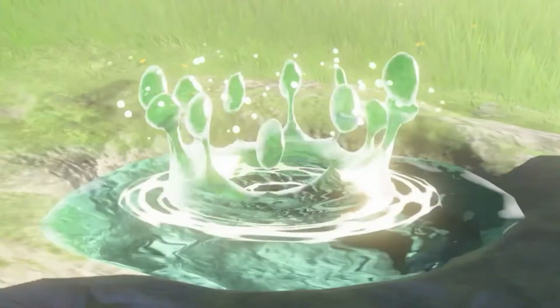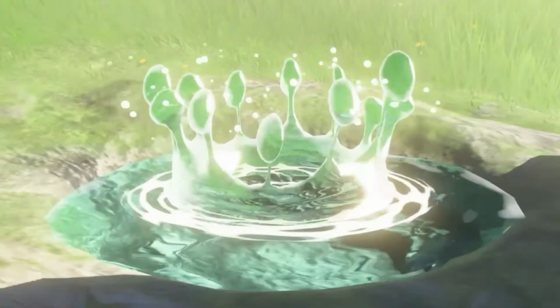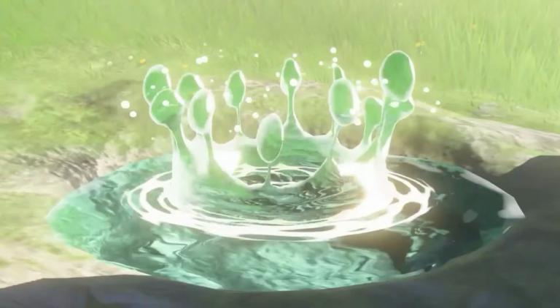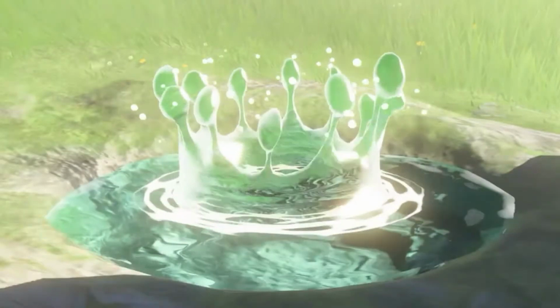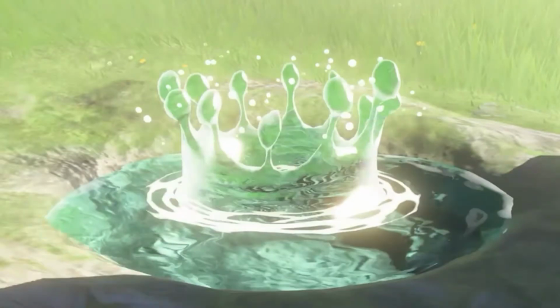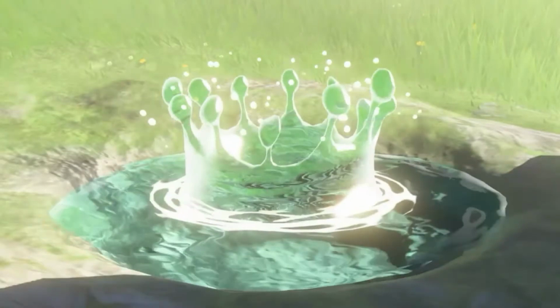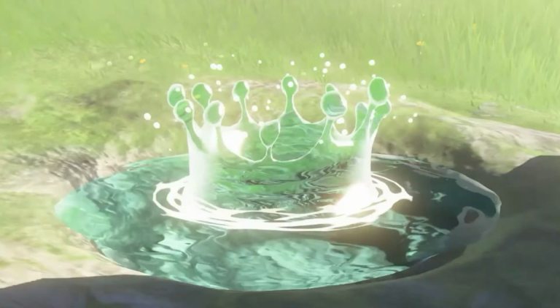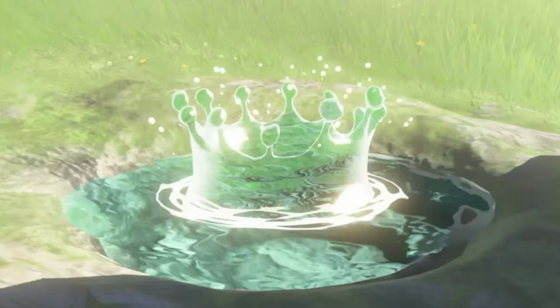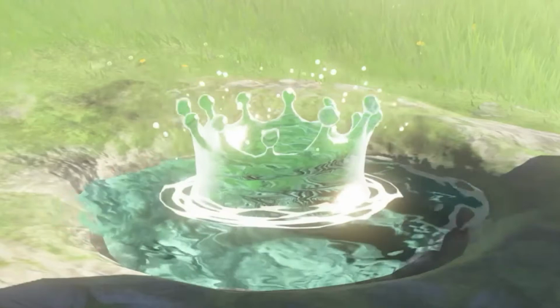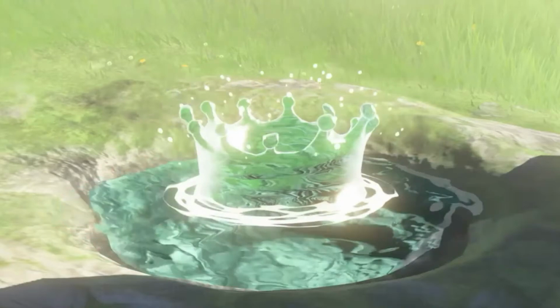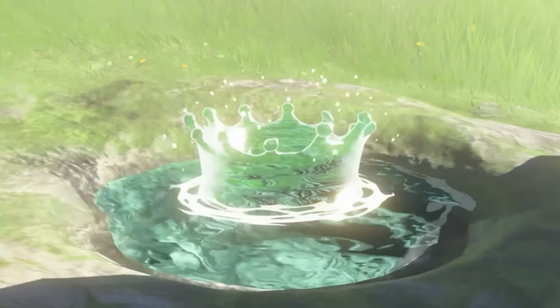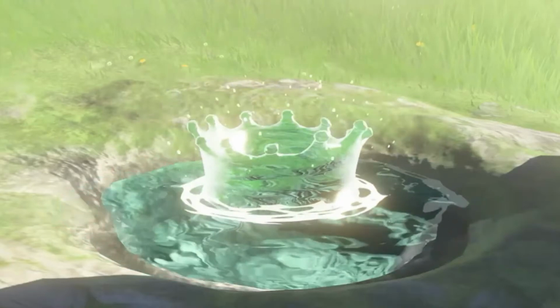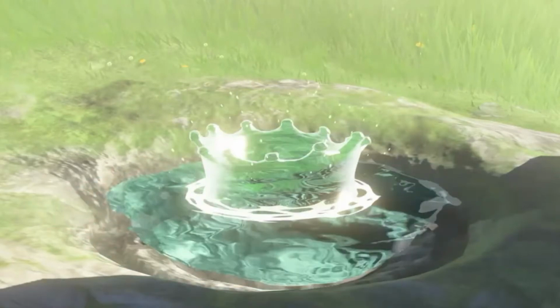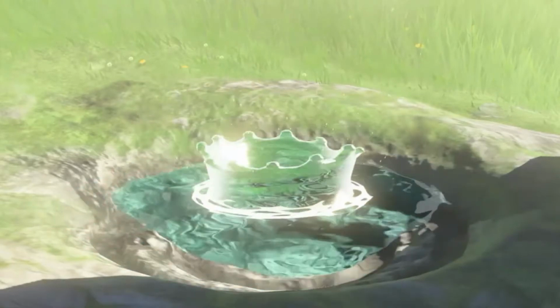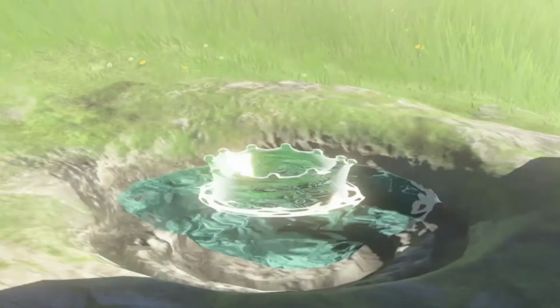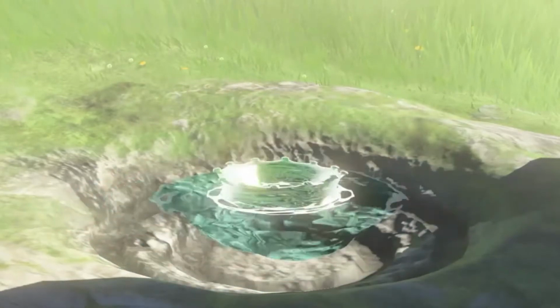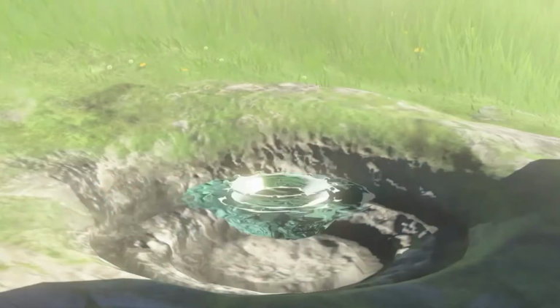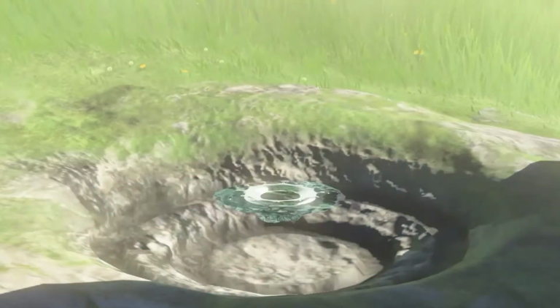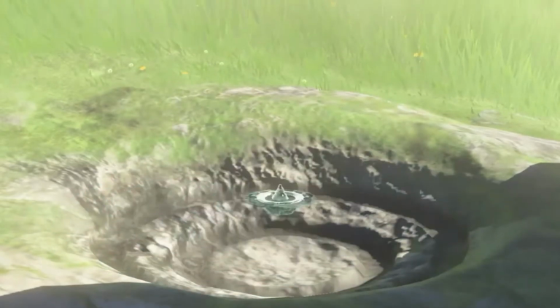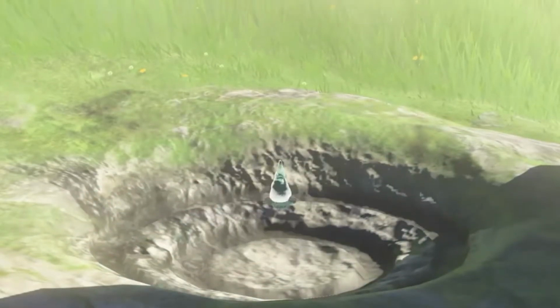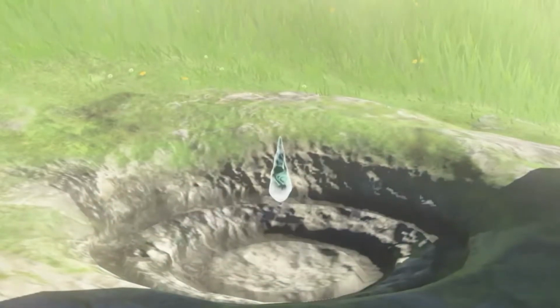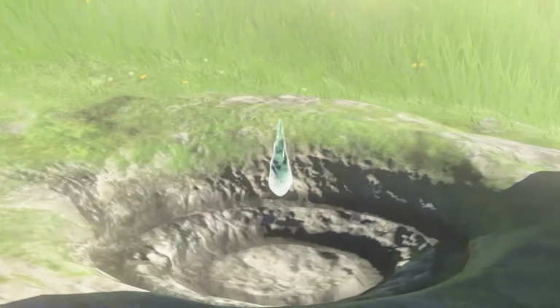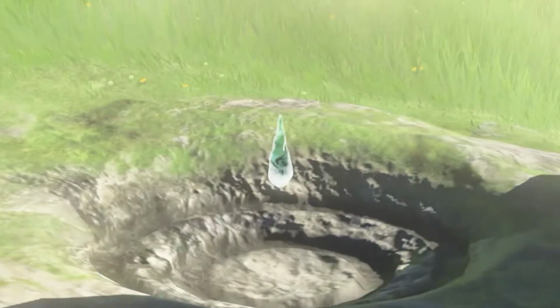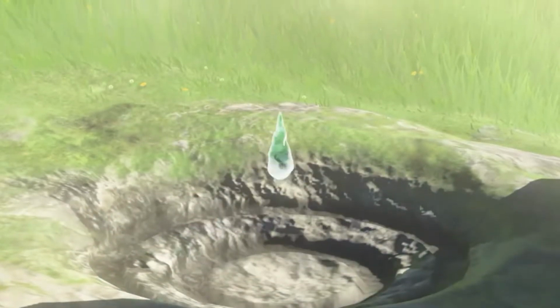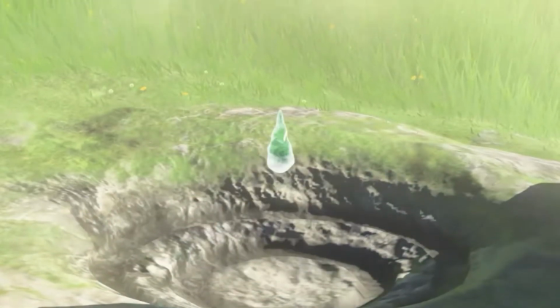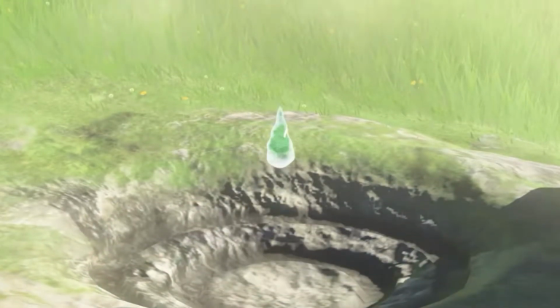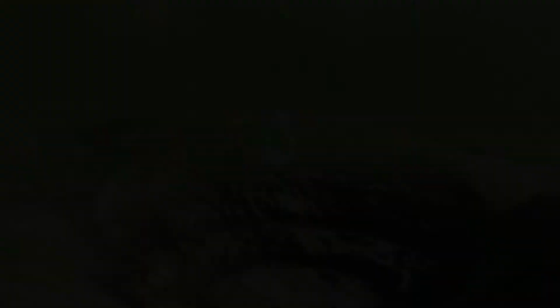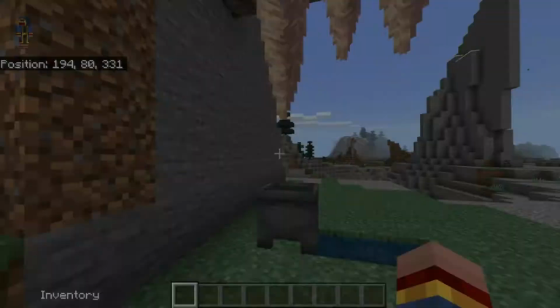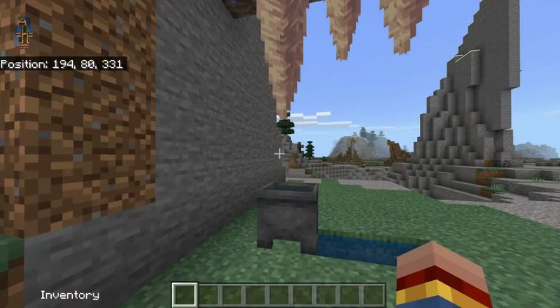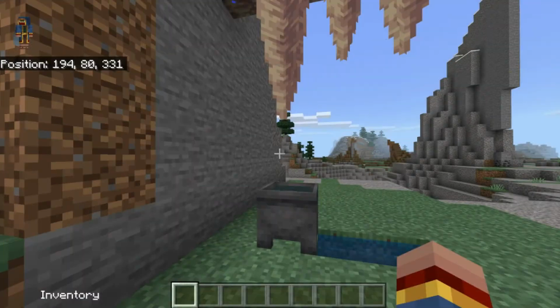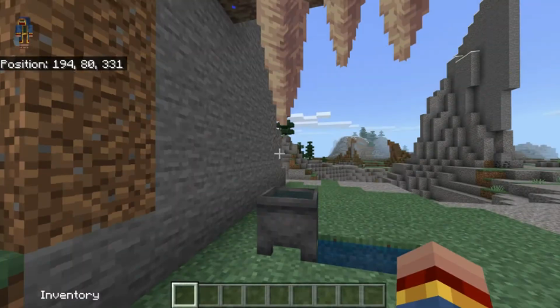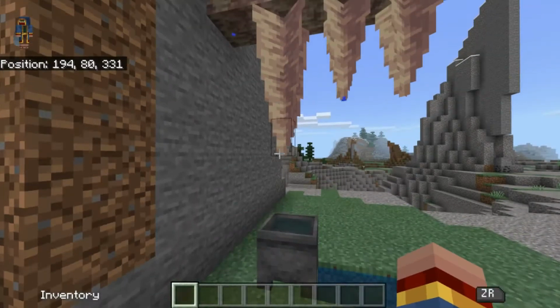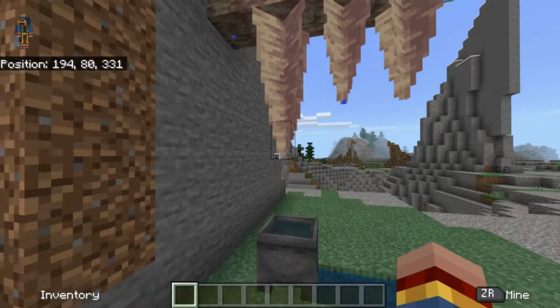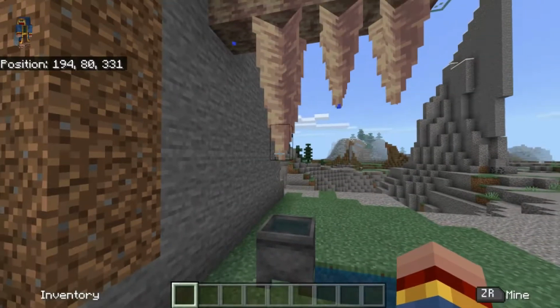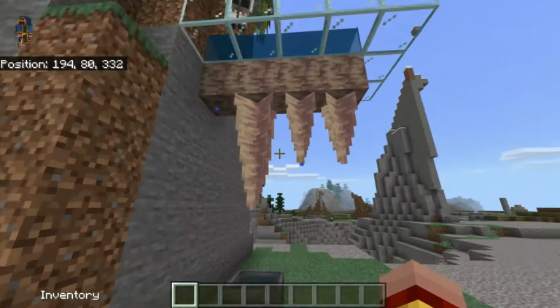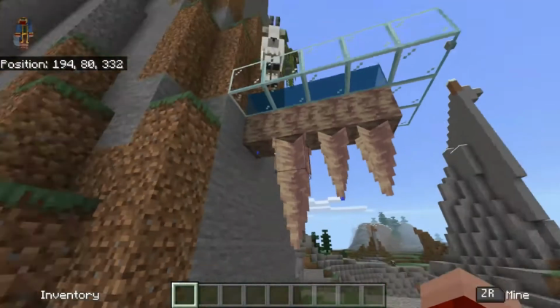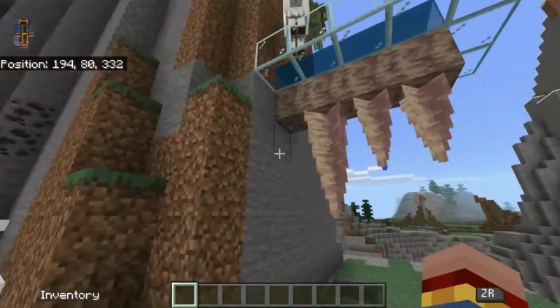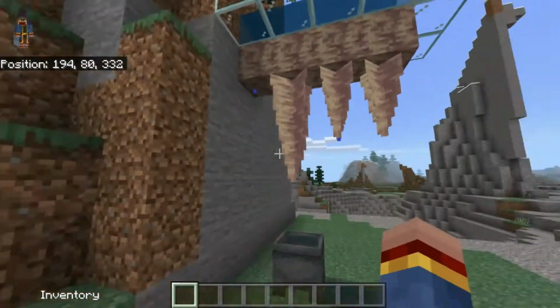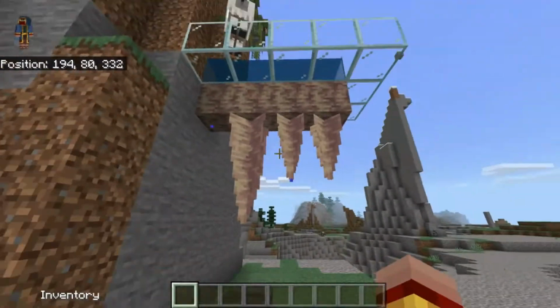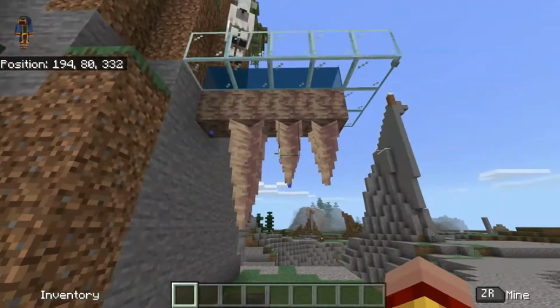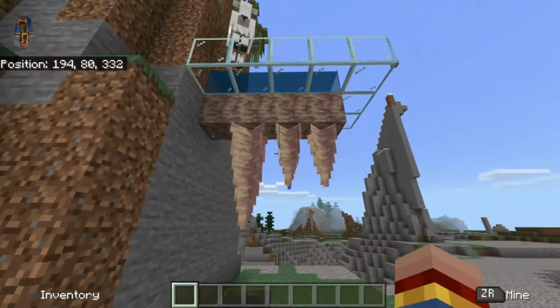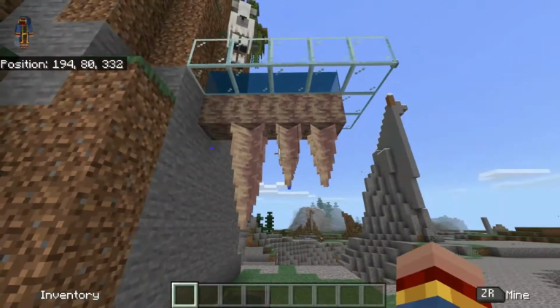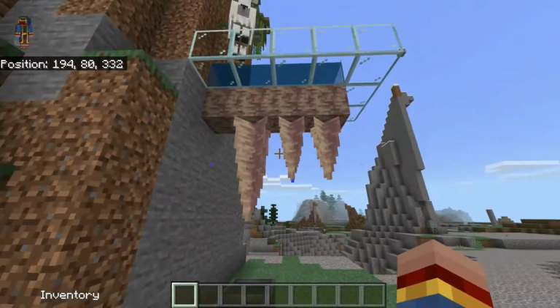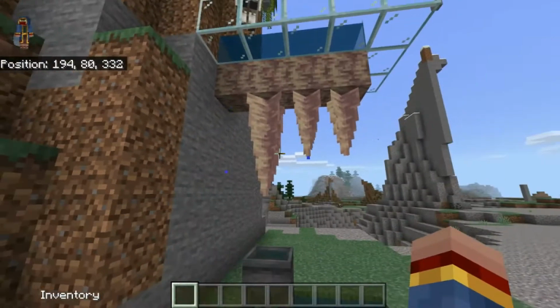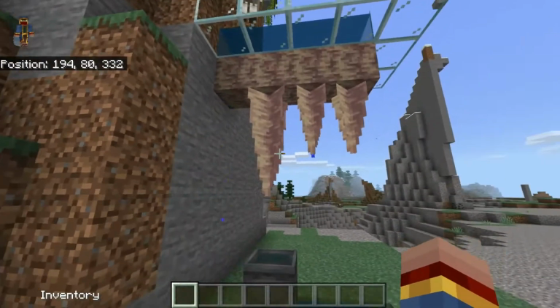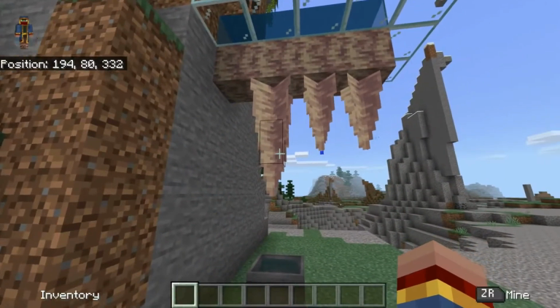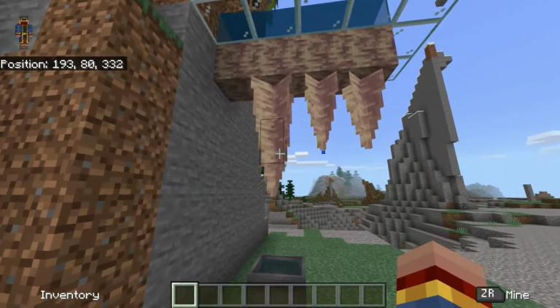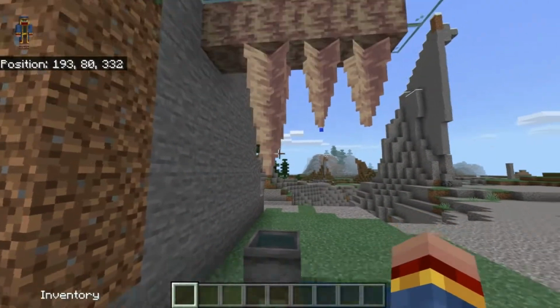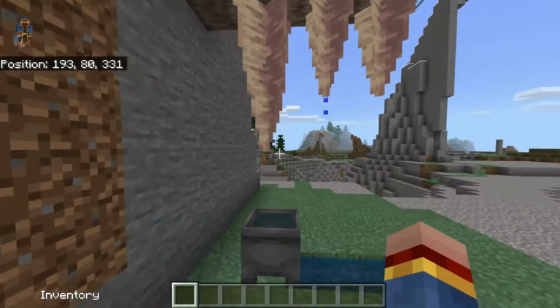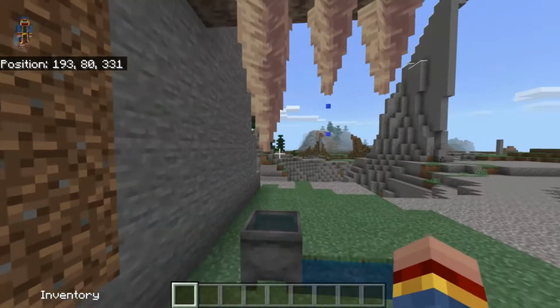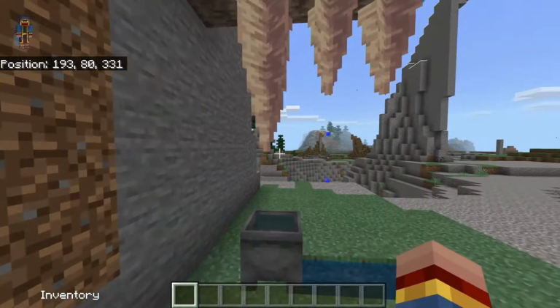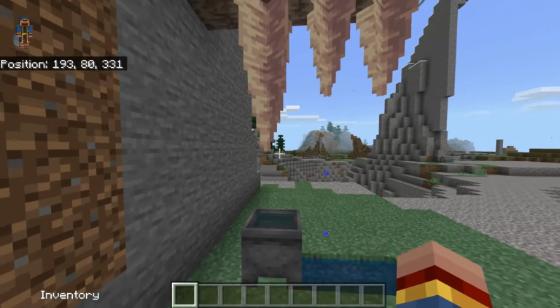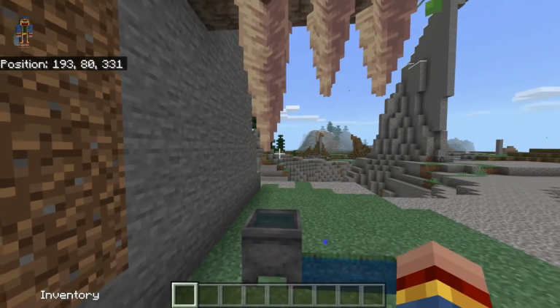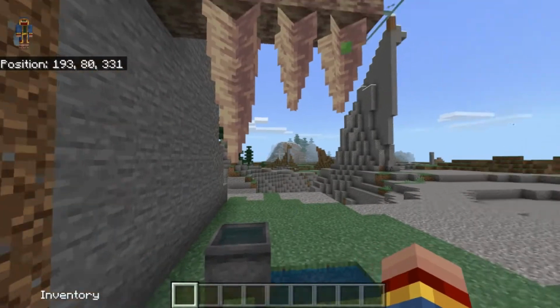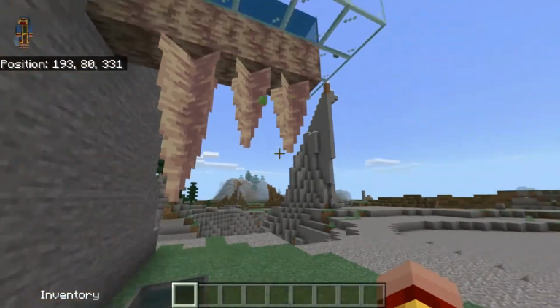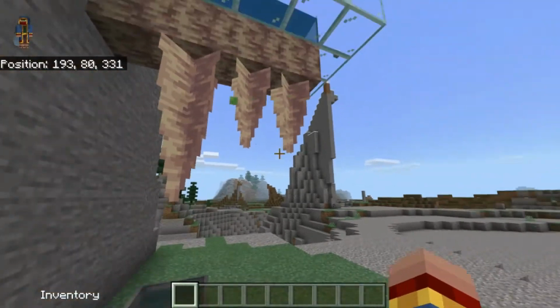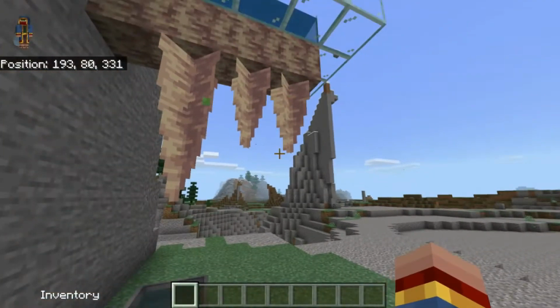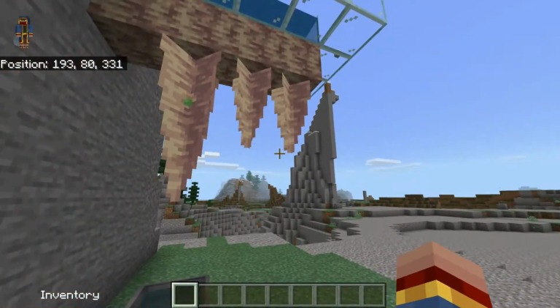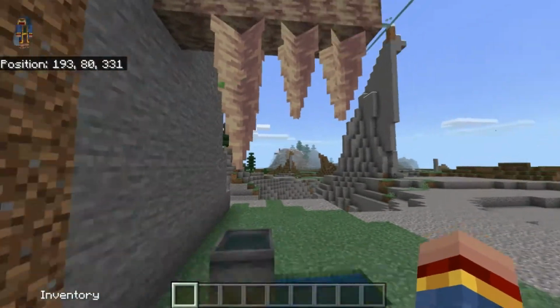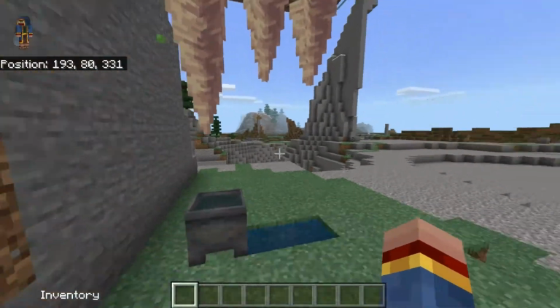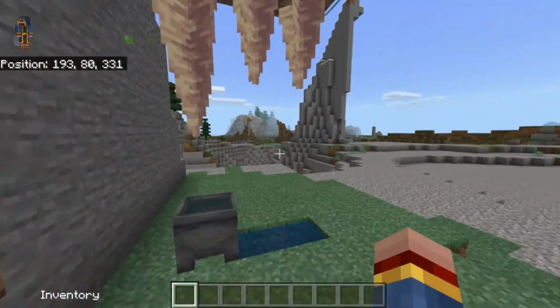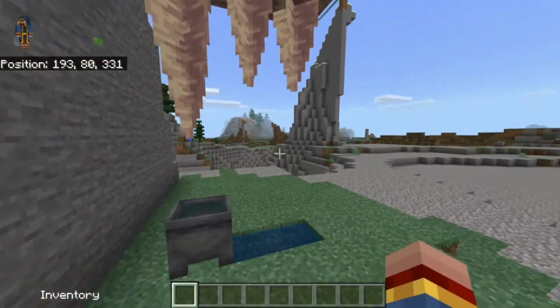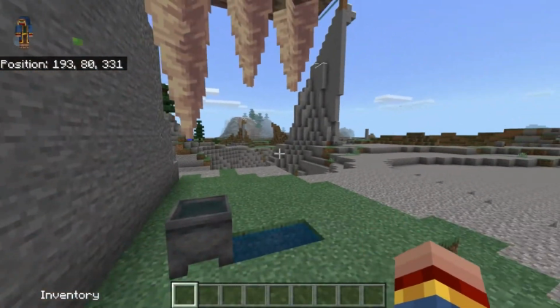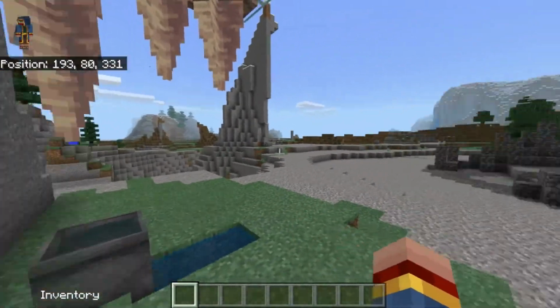The next thing I notice is there's some kind of water droplet effect going on in Breath of the Wild, and the same thing happens in Minecraft with the dripstone and the new dripstone blocks — they drip all the time.